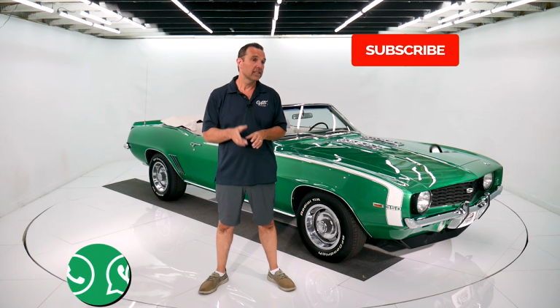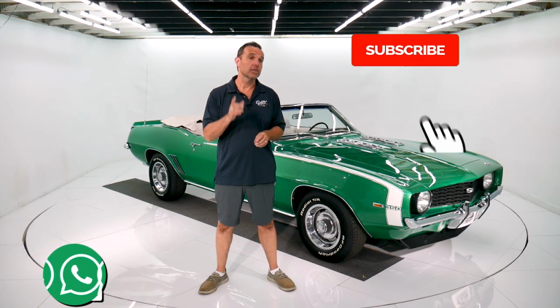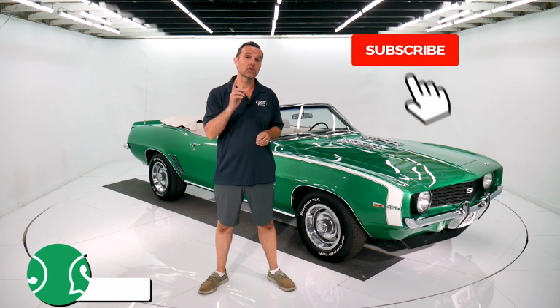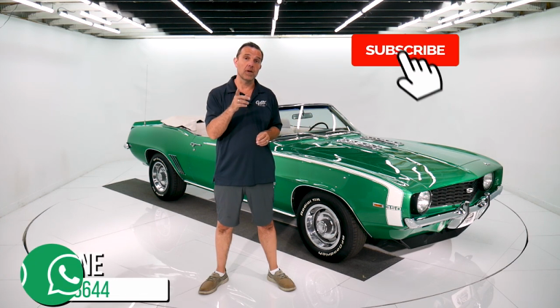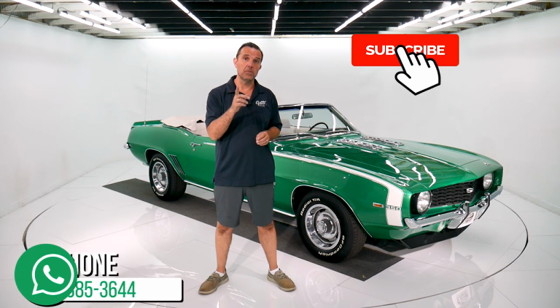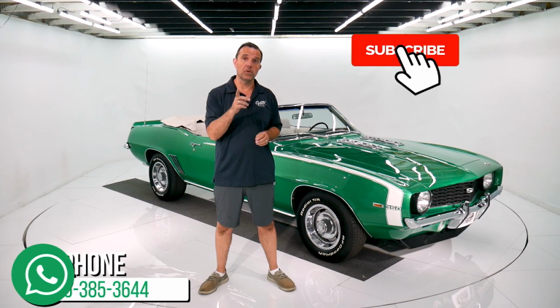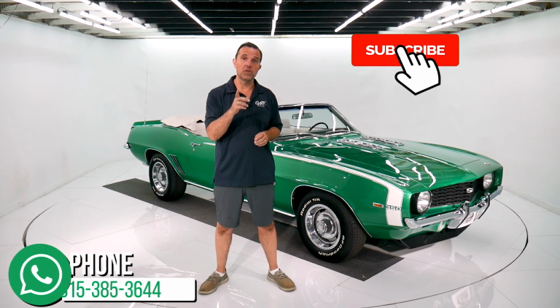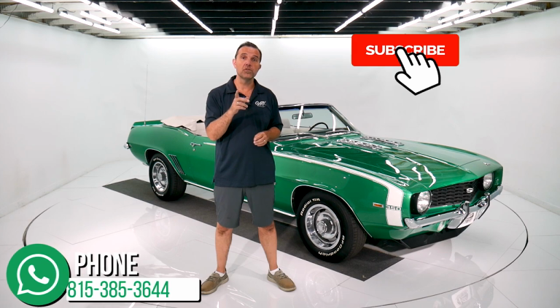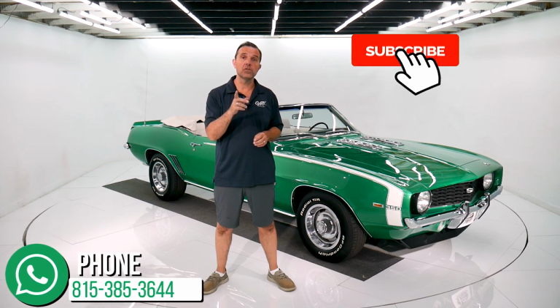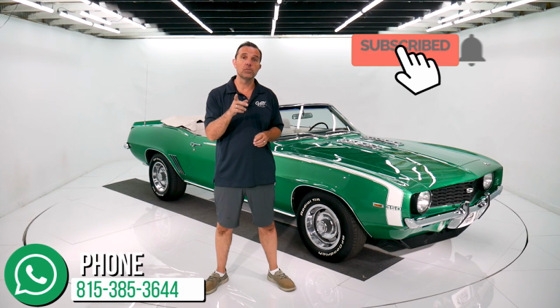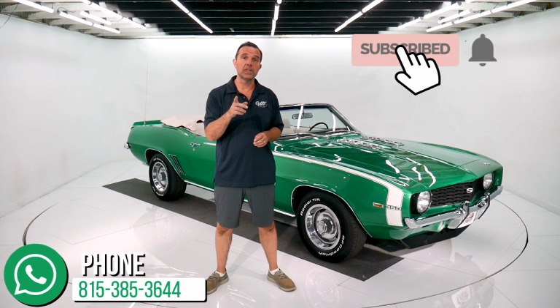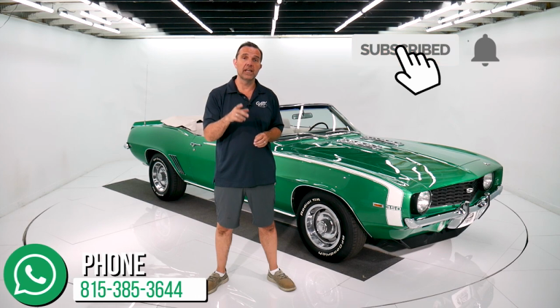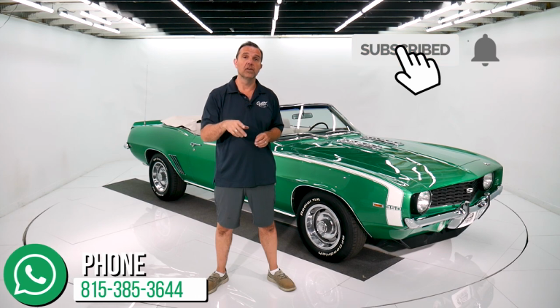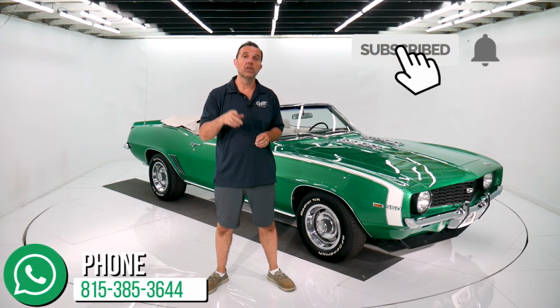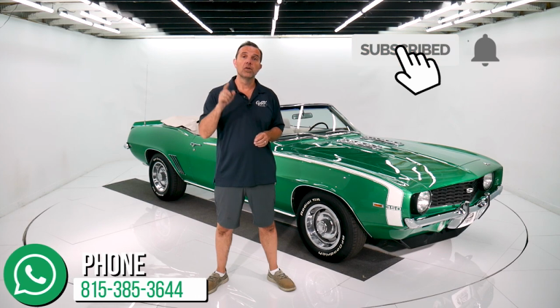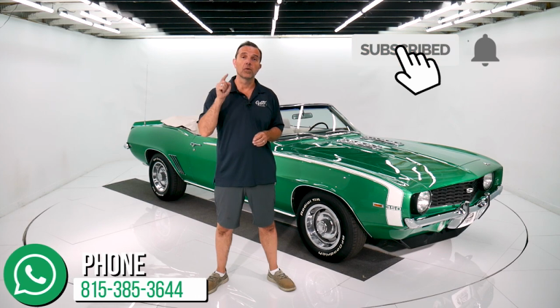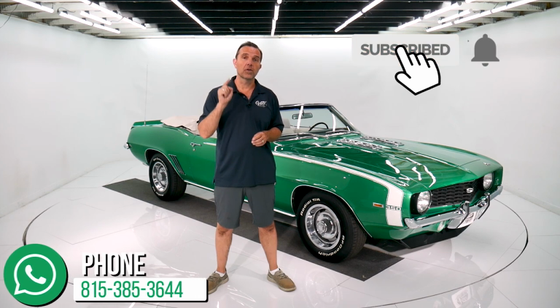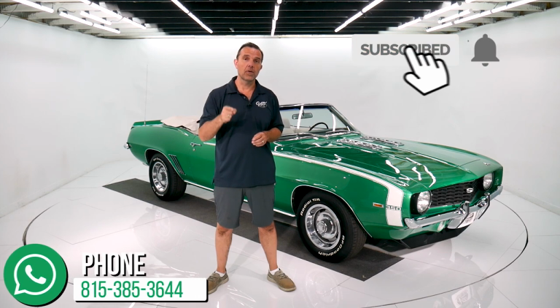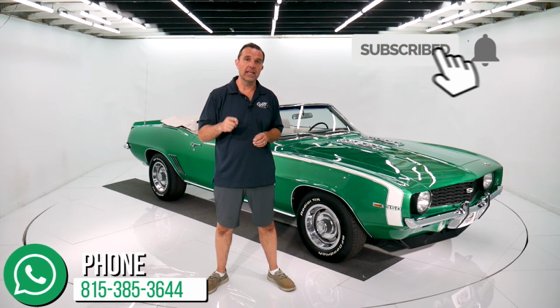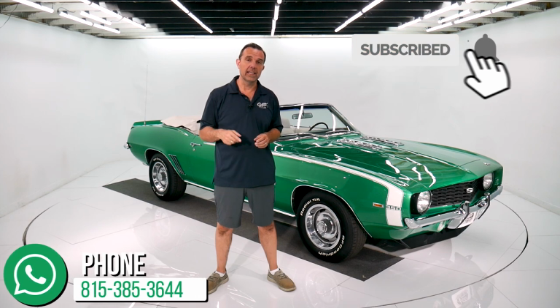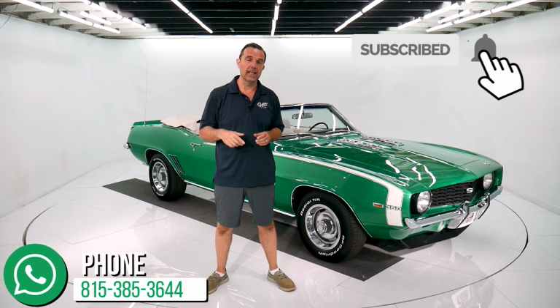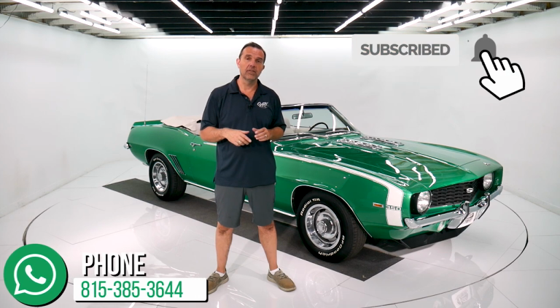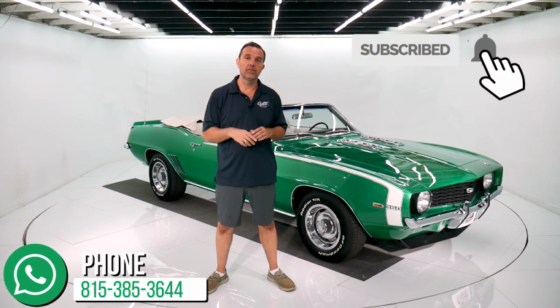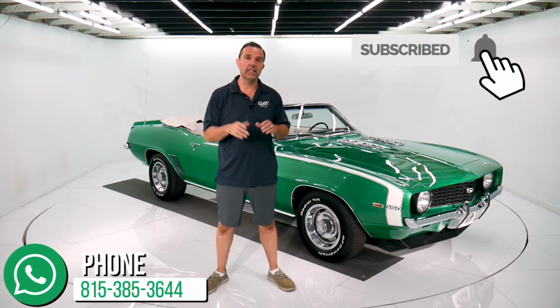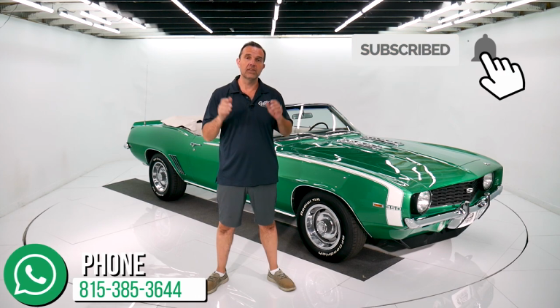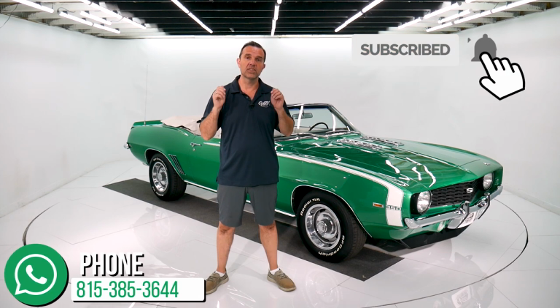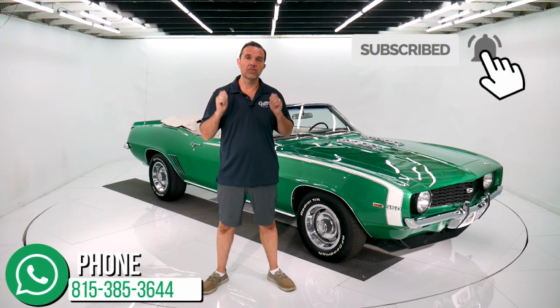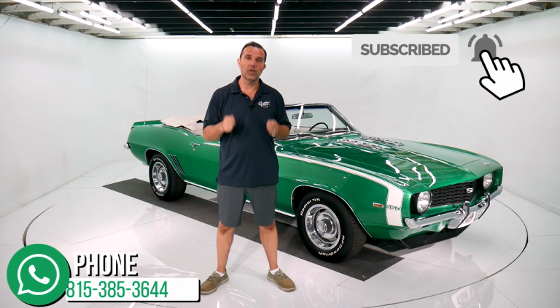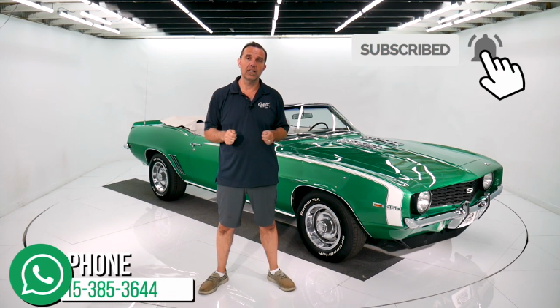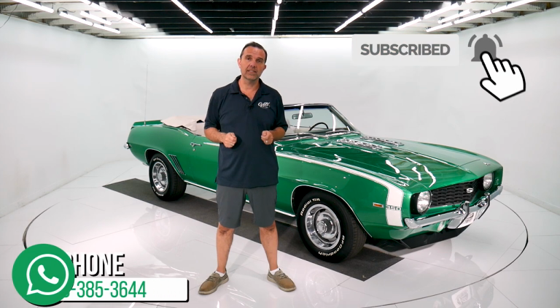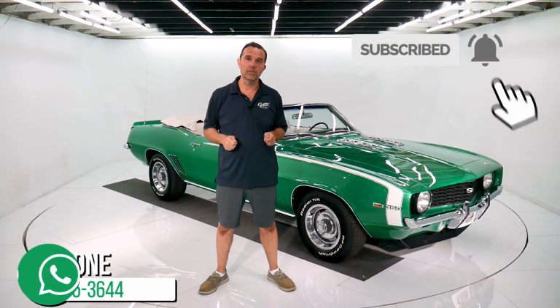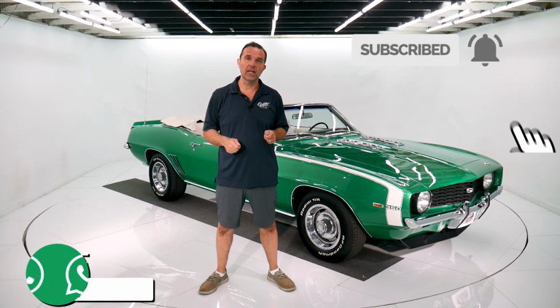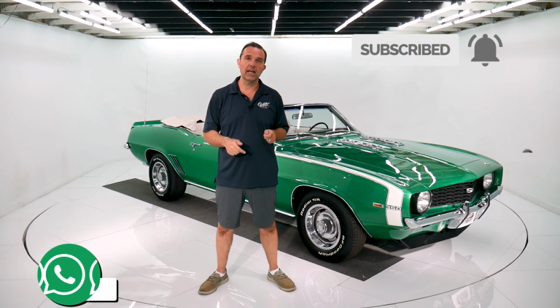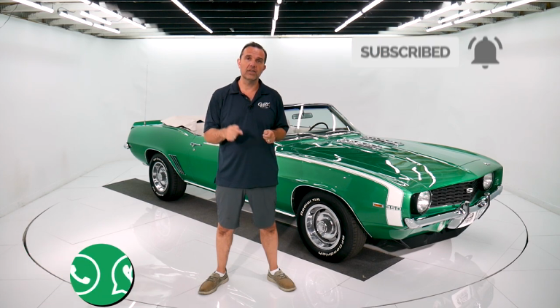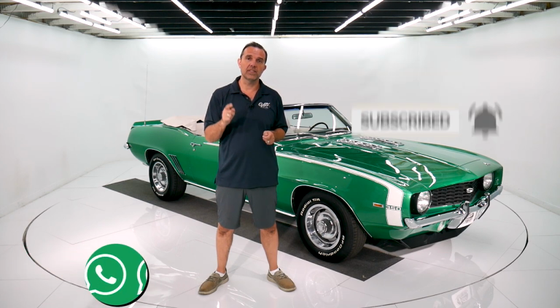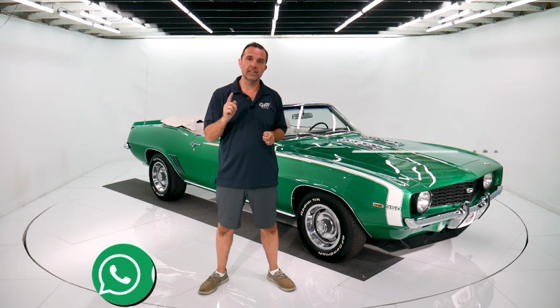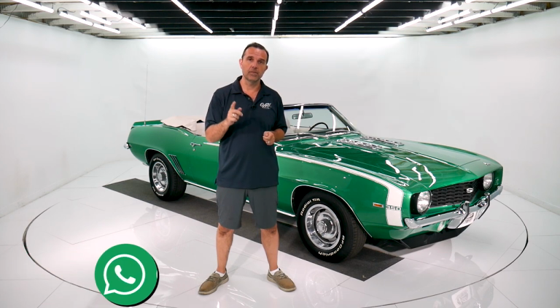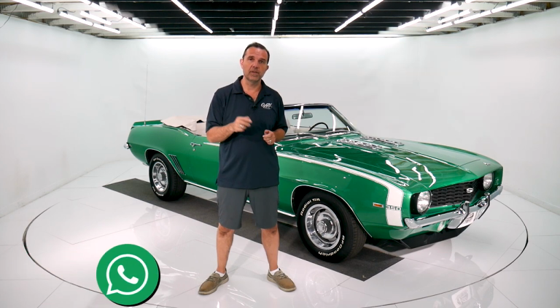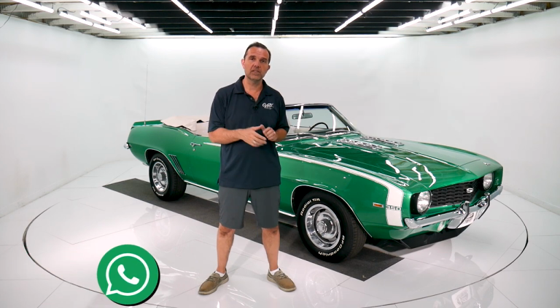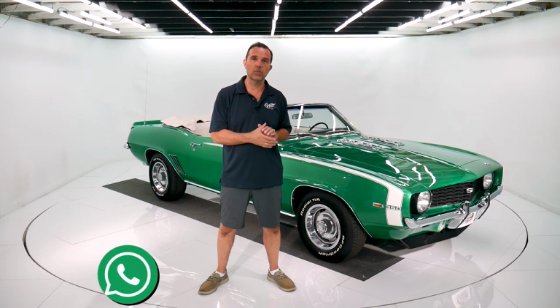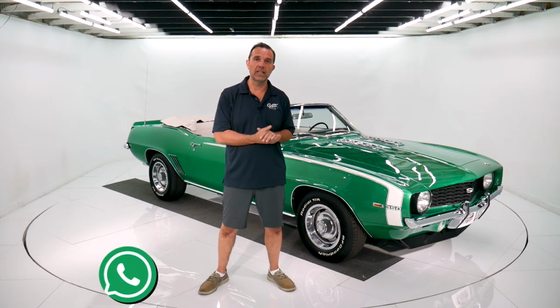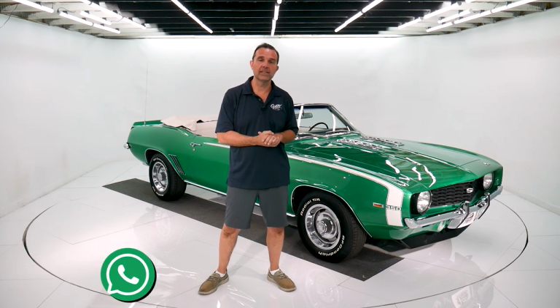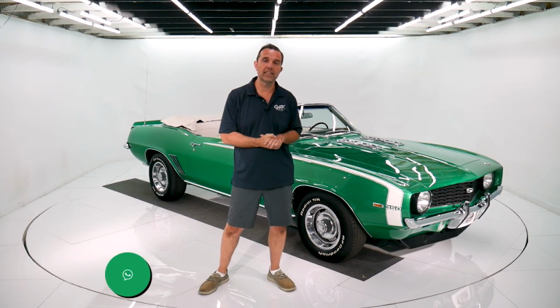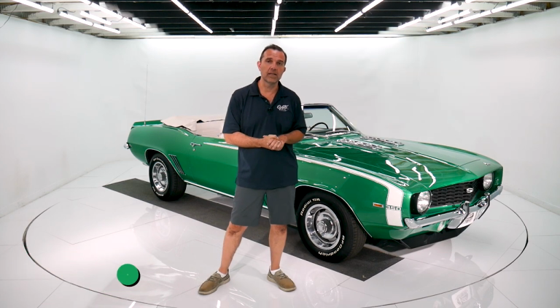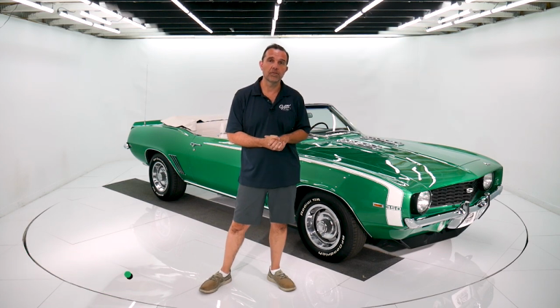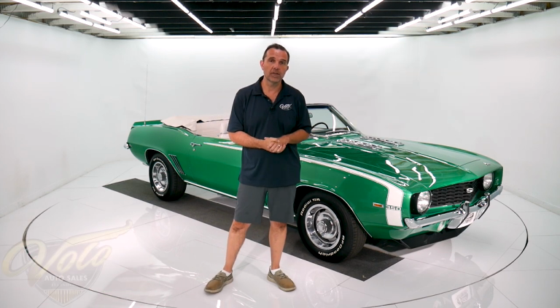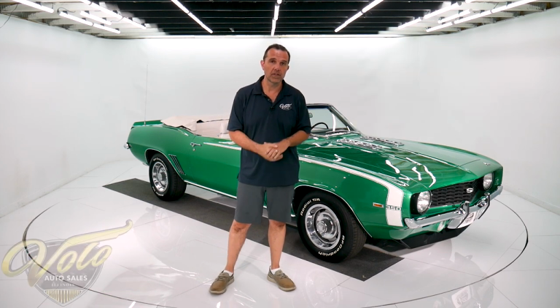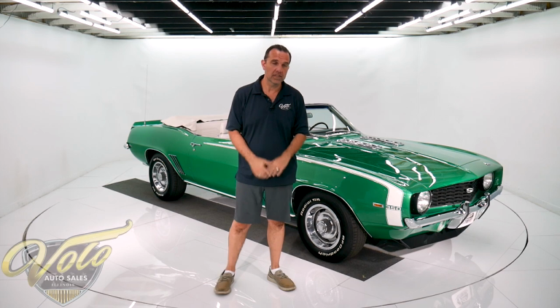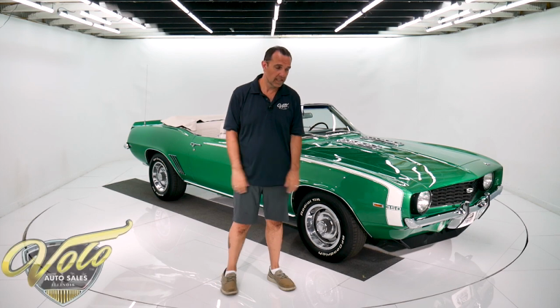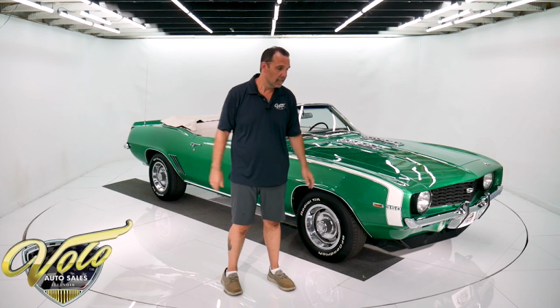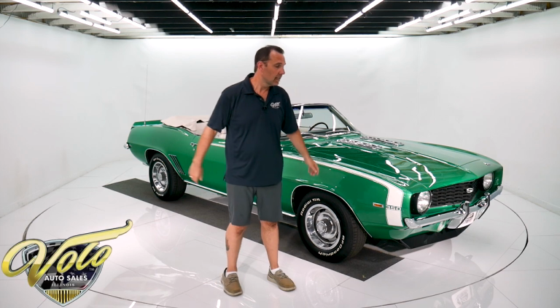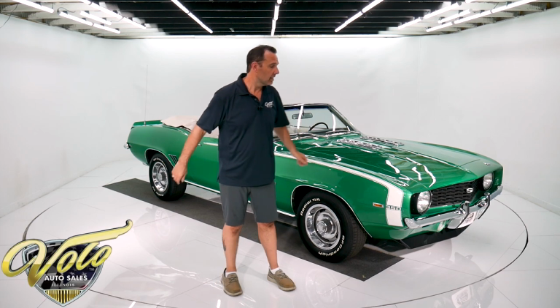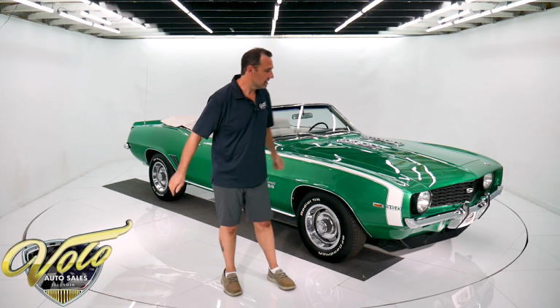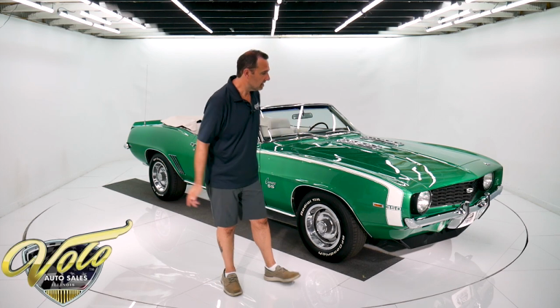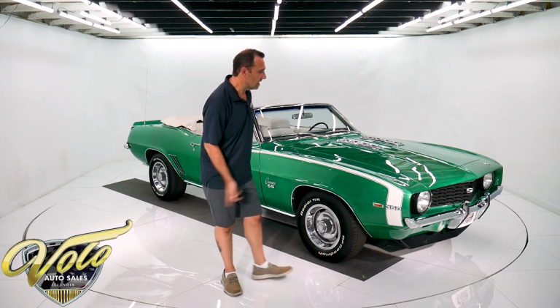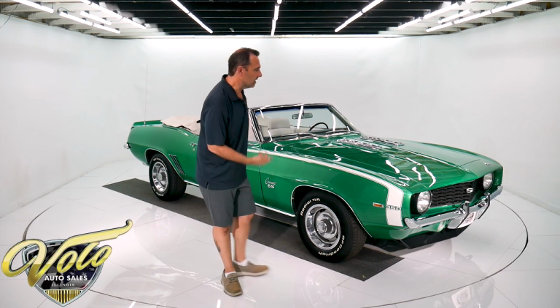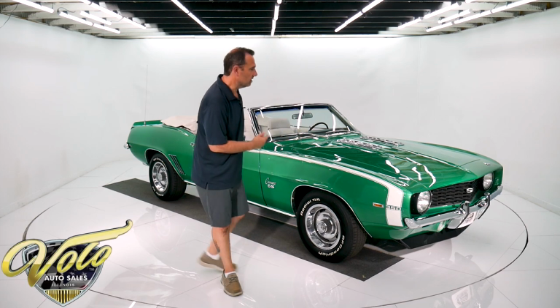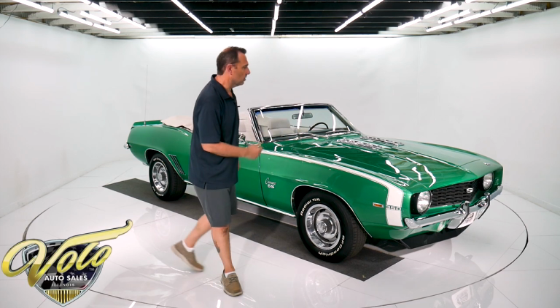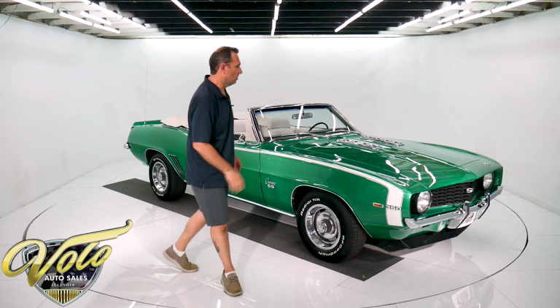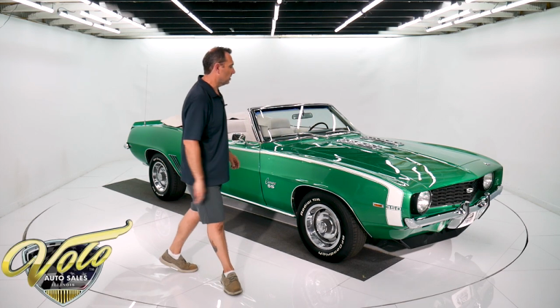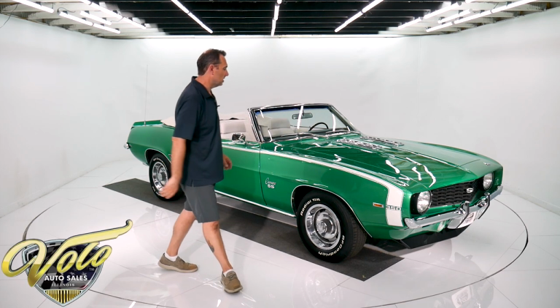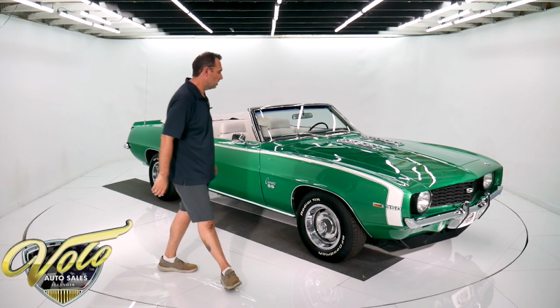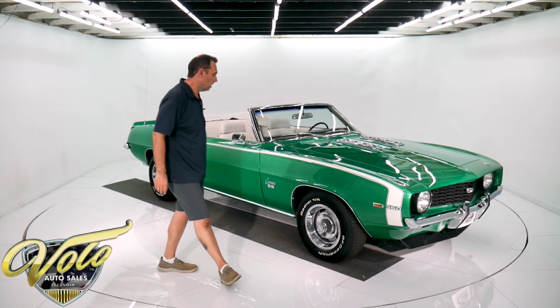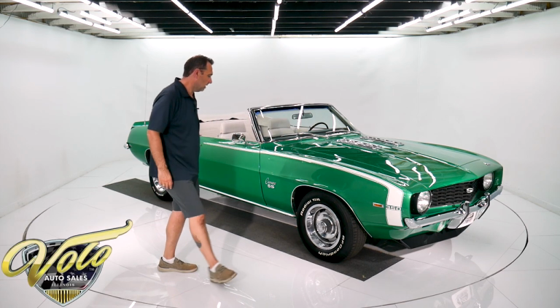Subscribe to our YouTube channel — we're cranking out videos of awesome cars. That's the best way to see them first. Let's take this one for a spin.